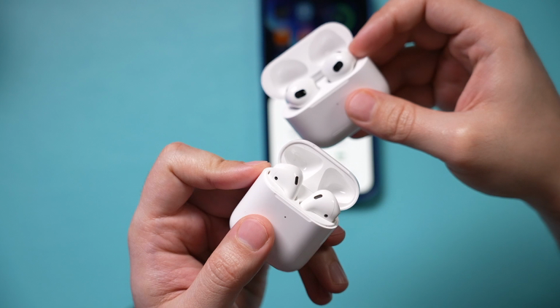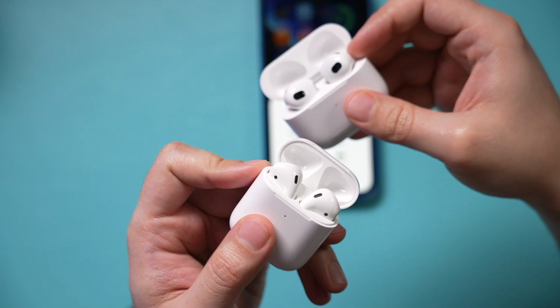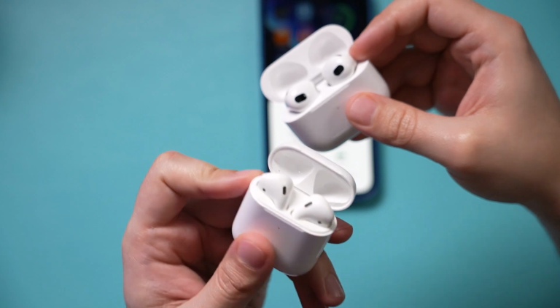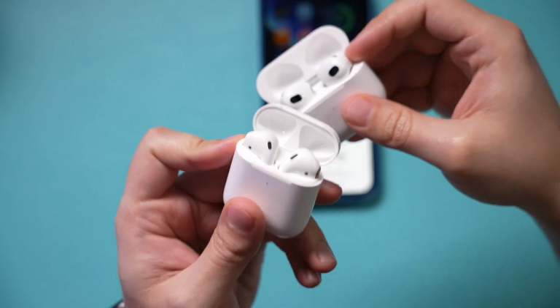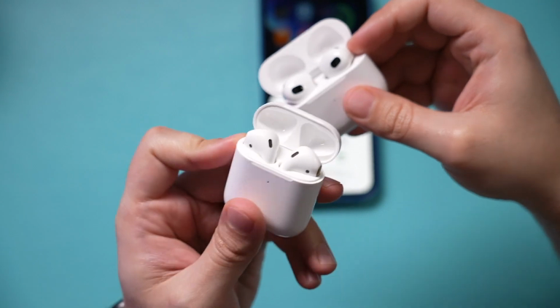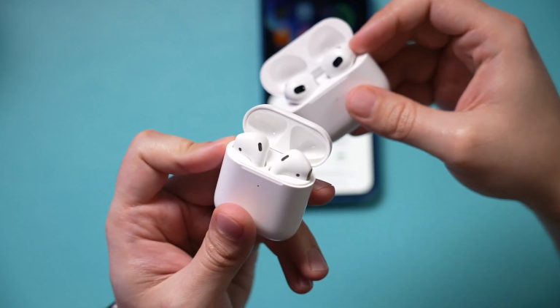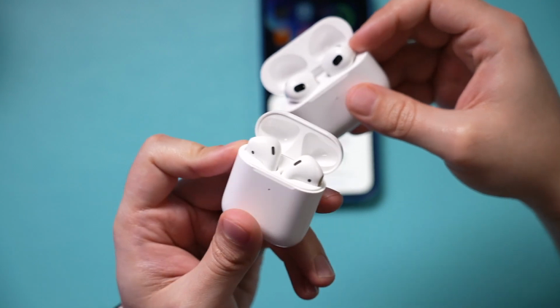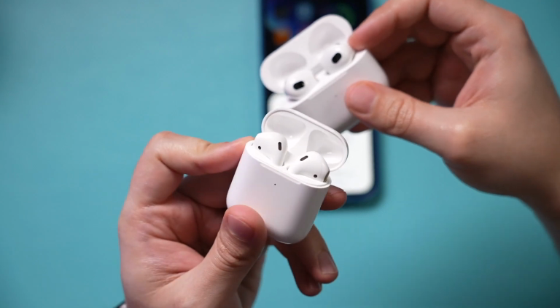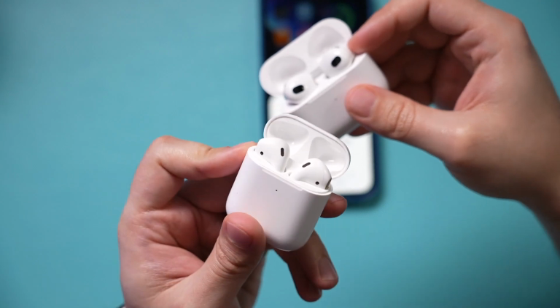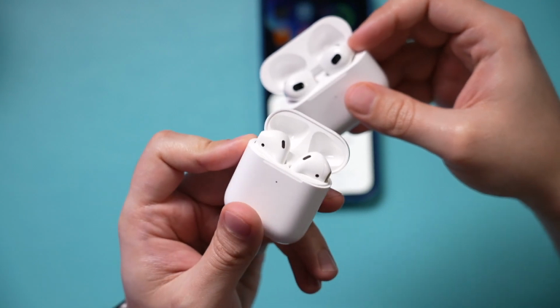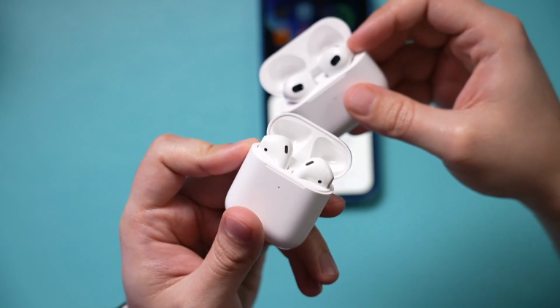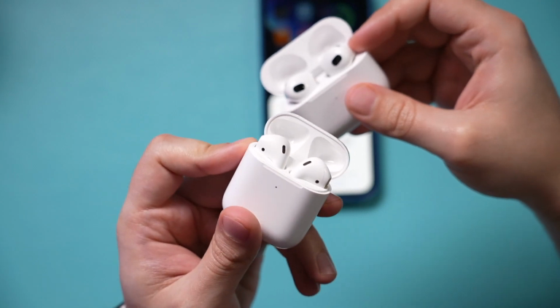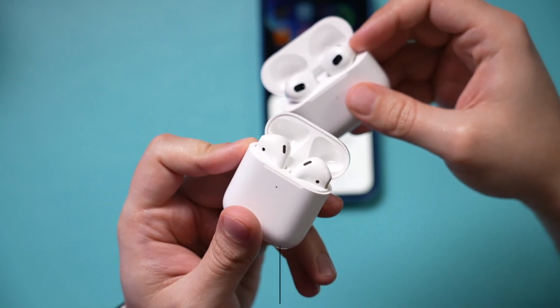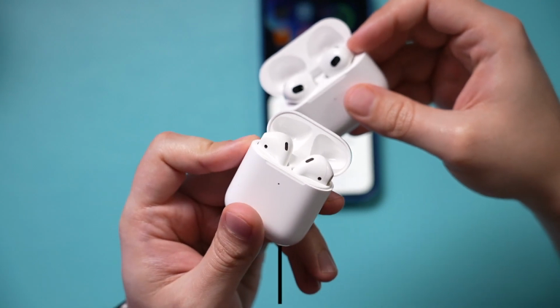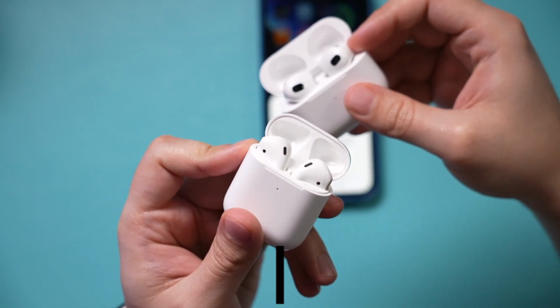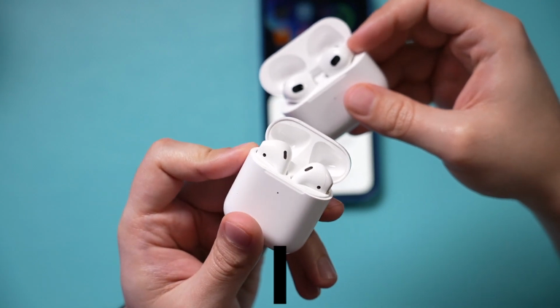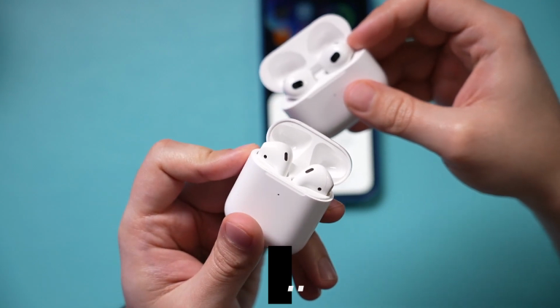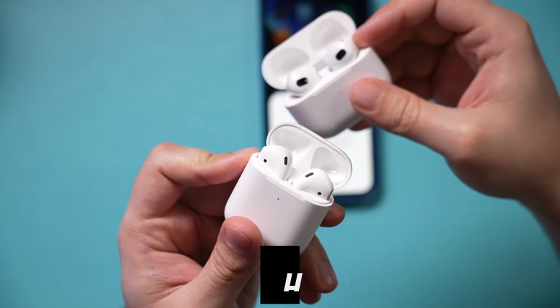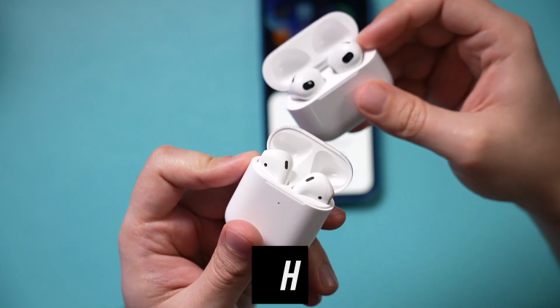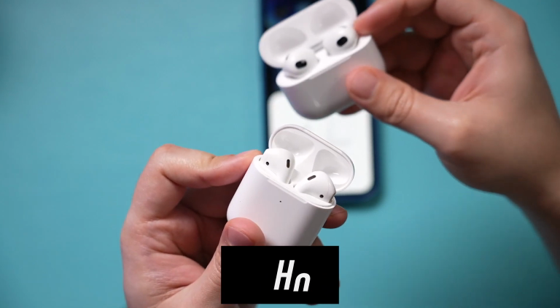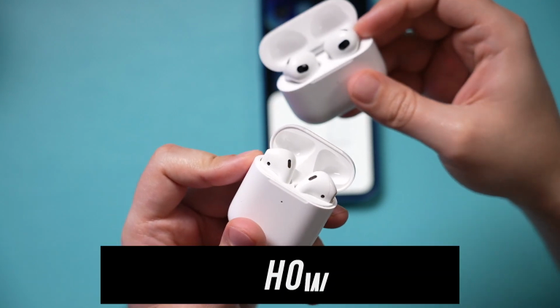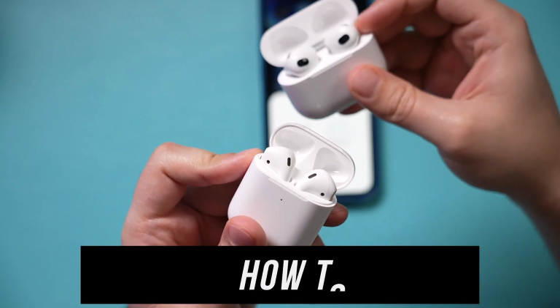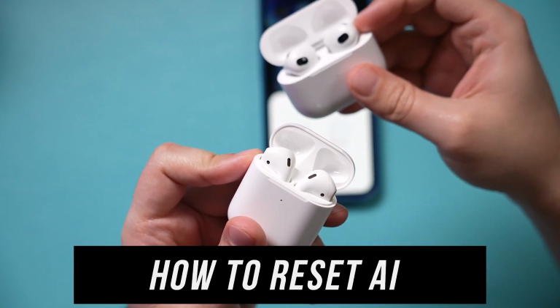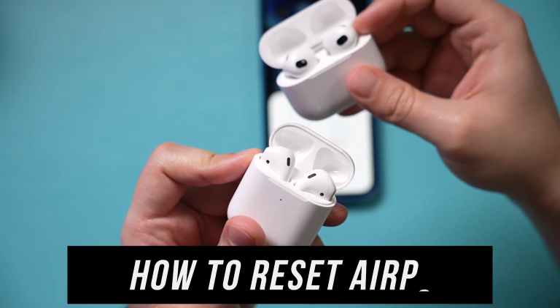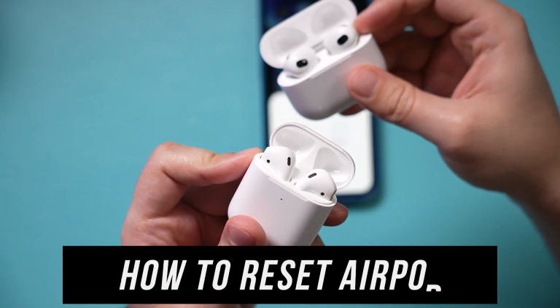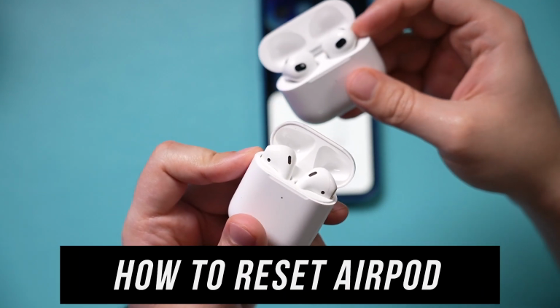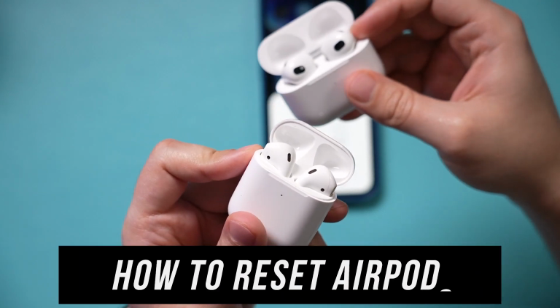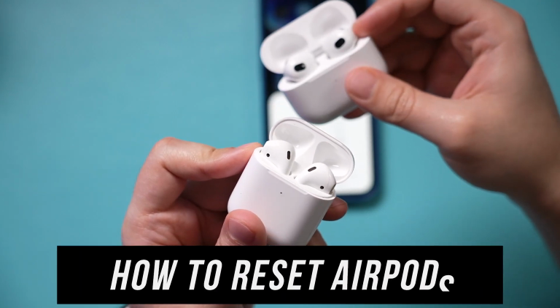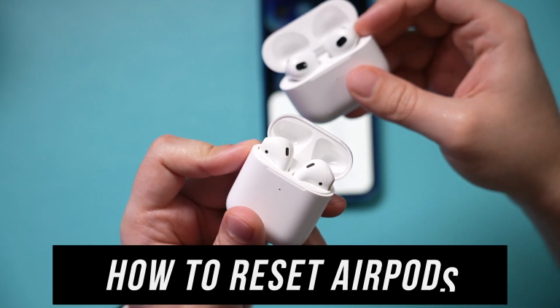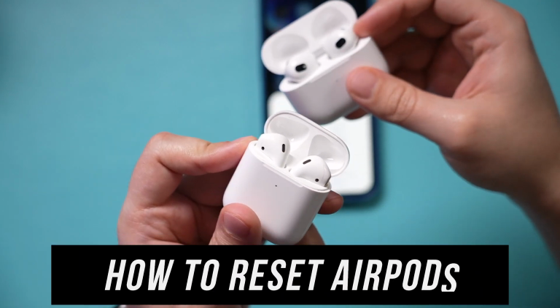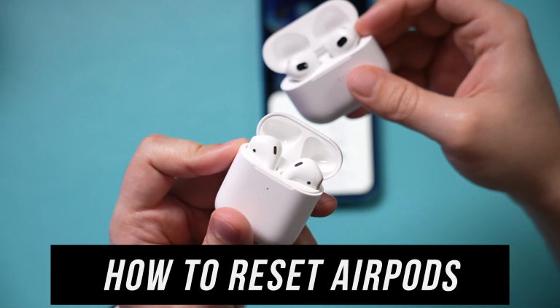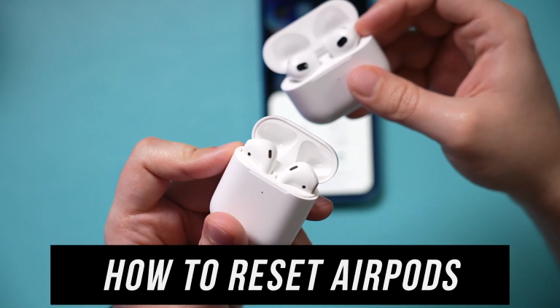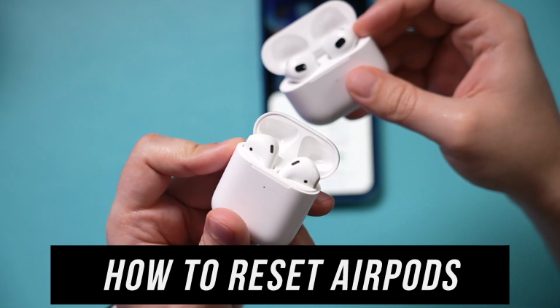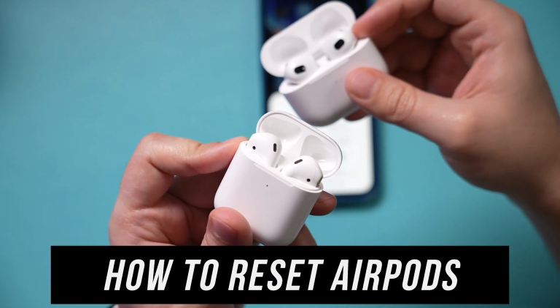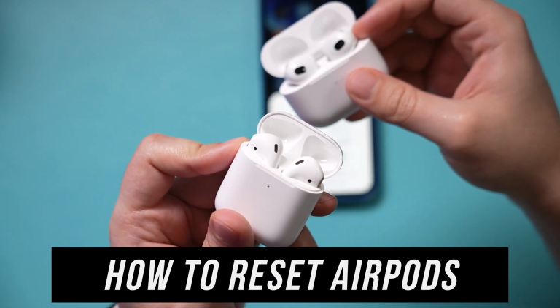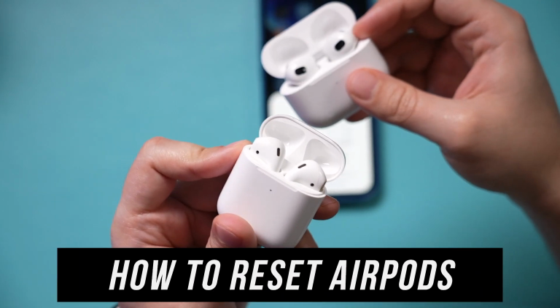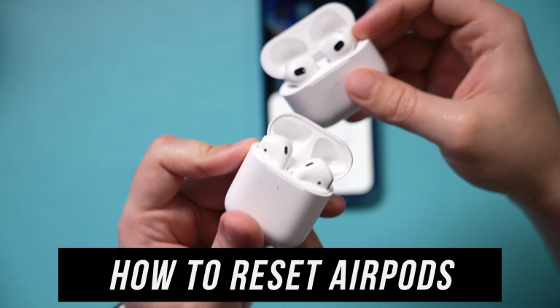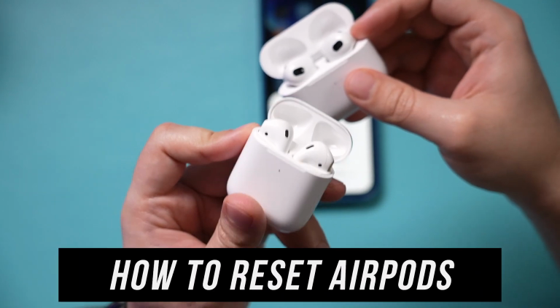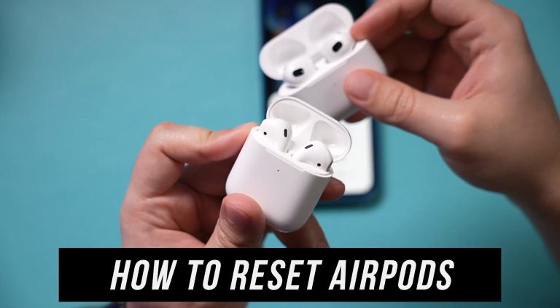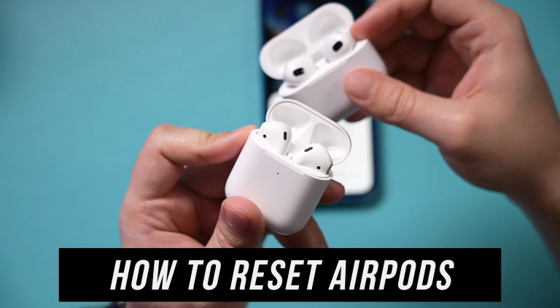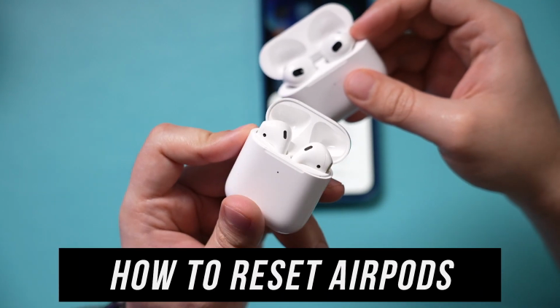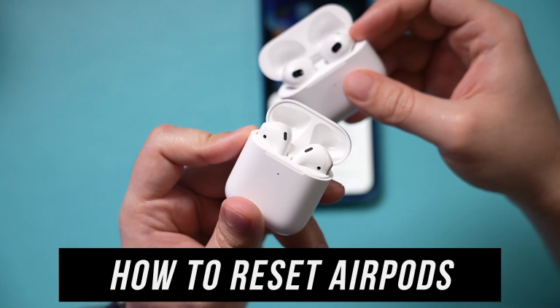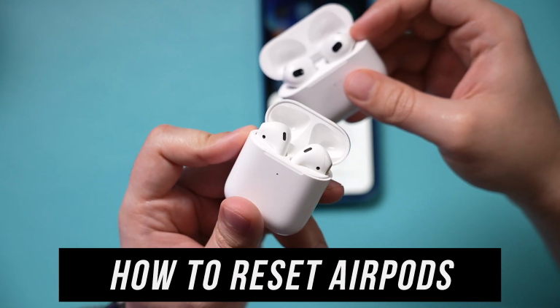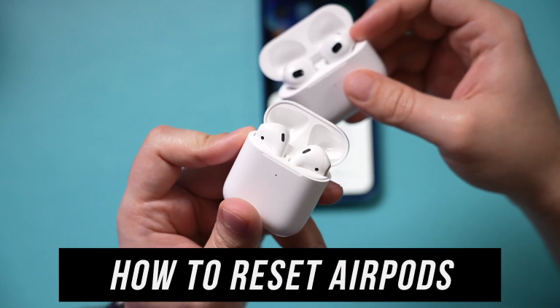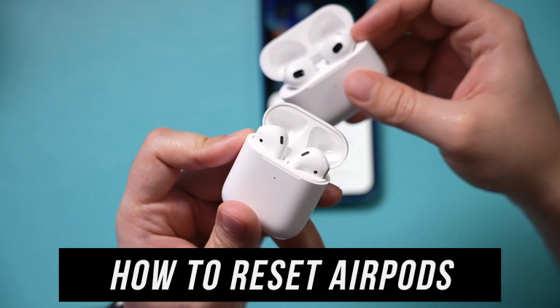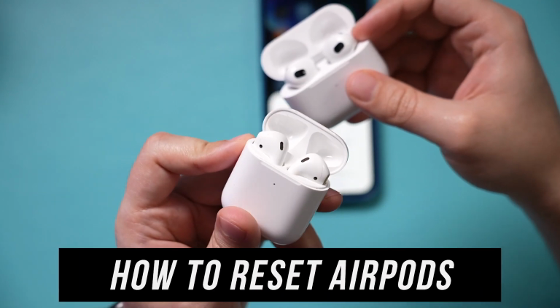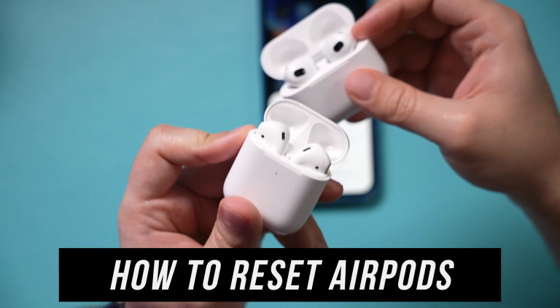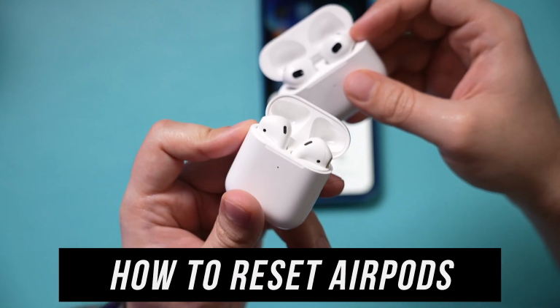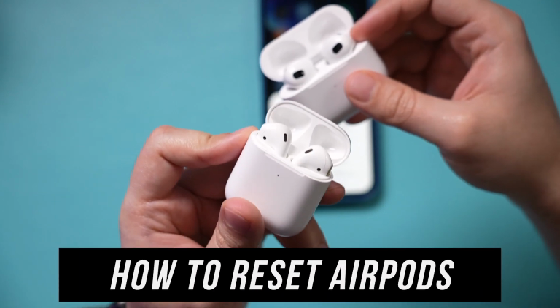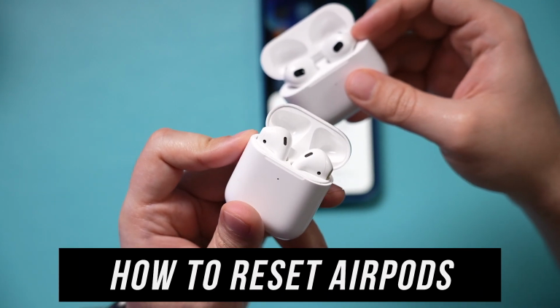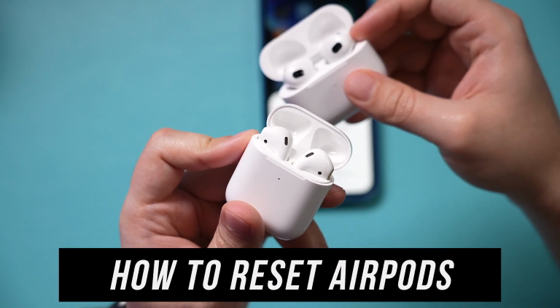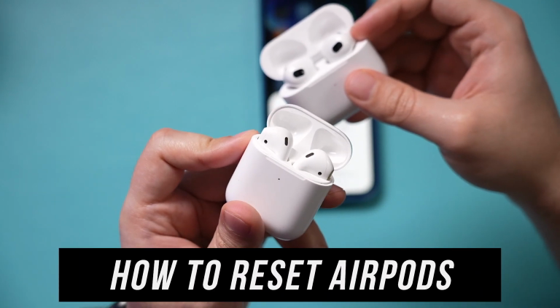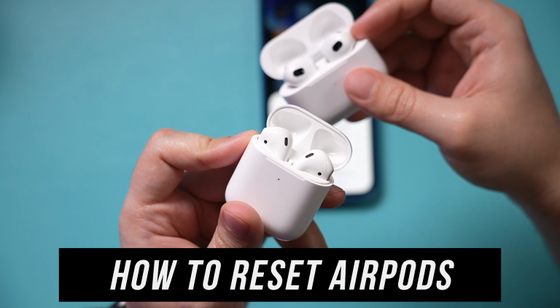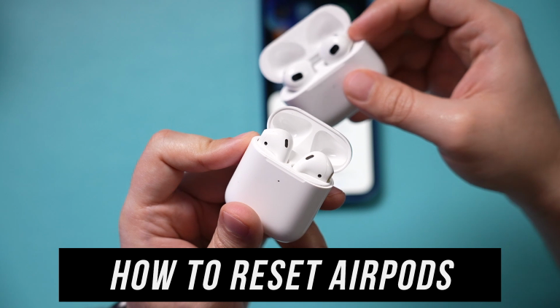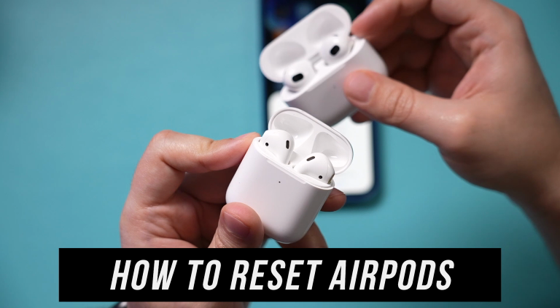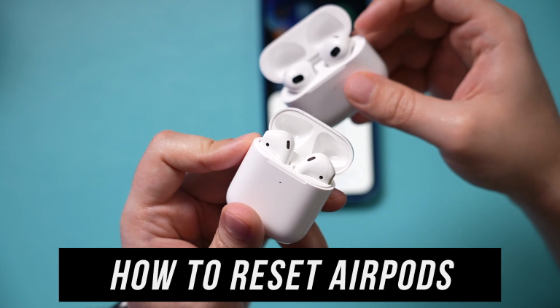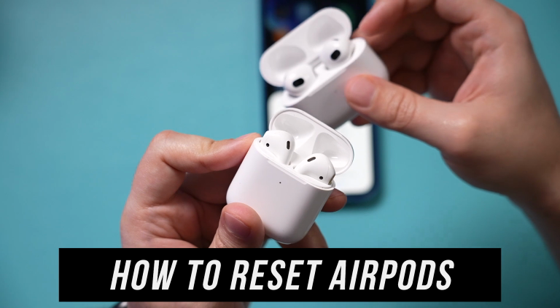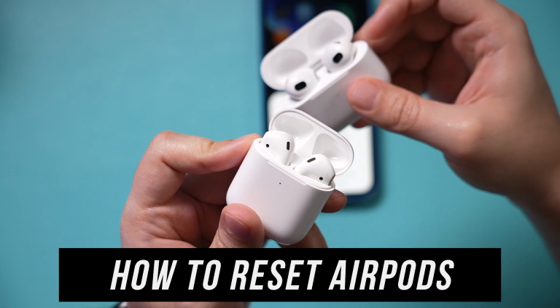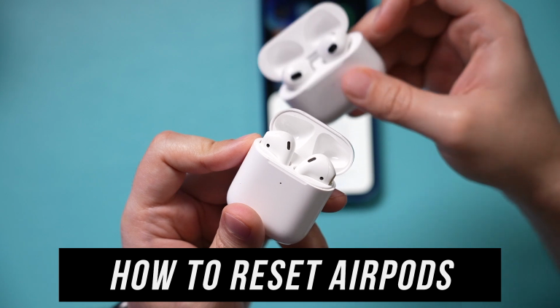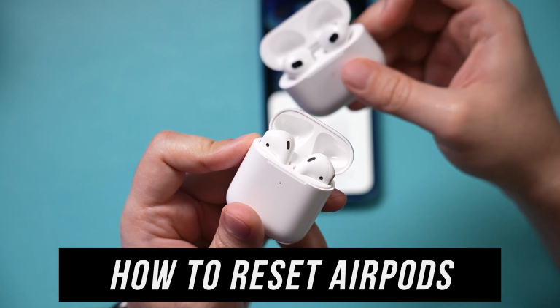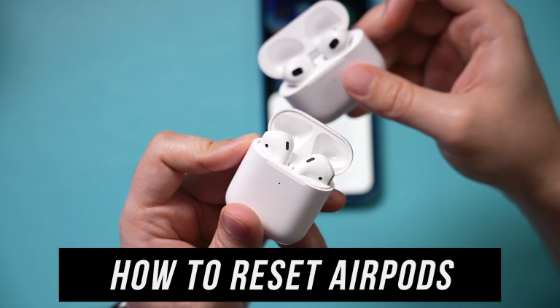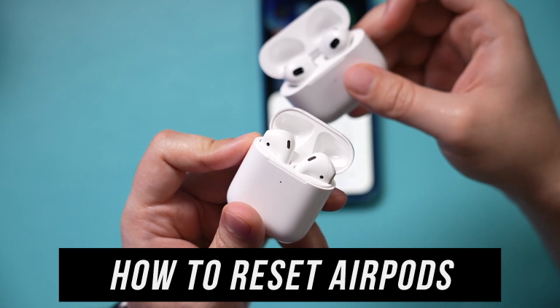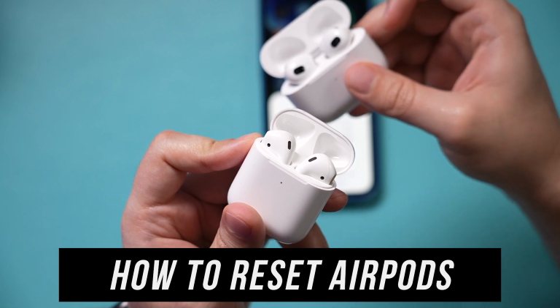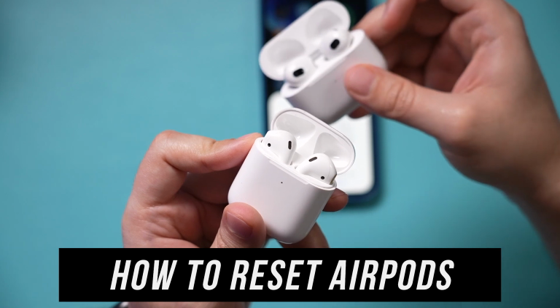I want to show you how to quickly reset any Apple AirPod. This works on the first AirPod, the second AirPod, and the AirPod Pro.